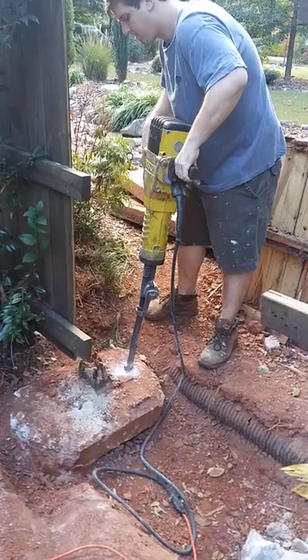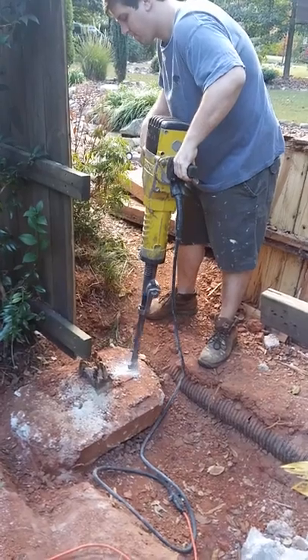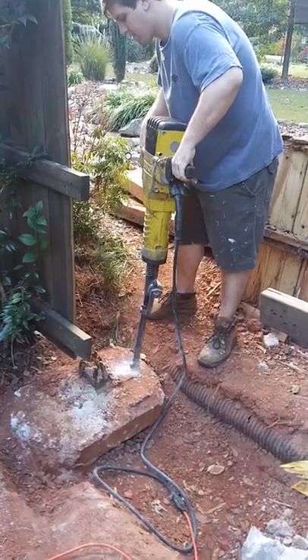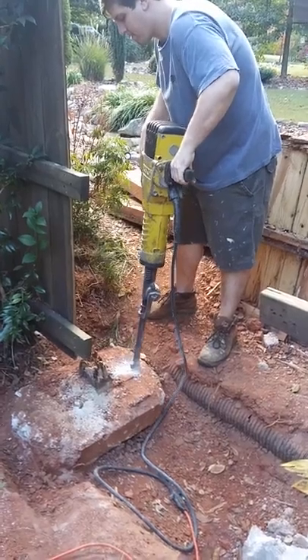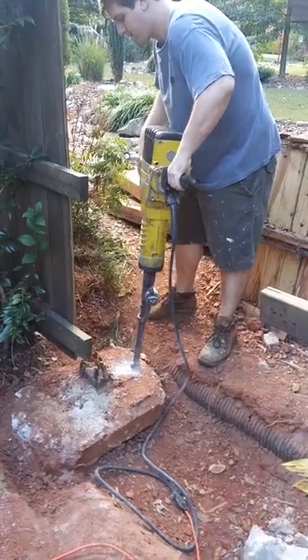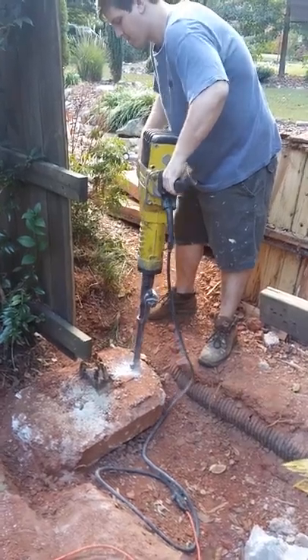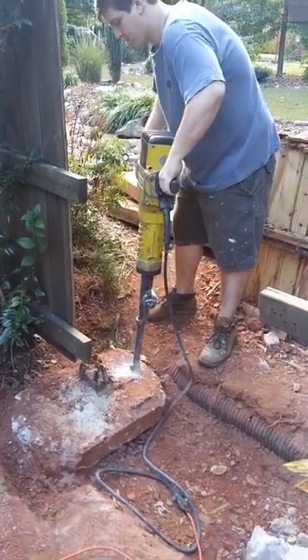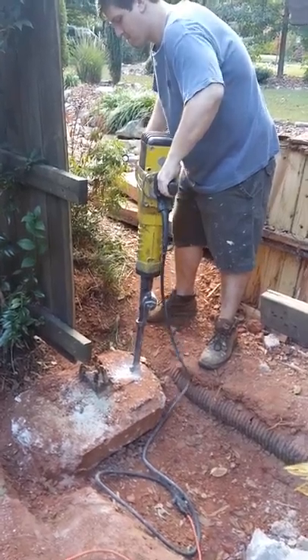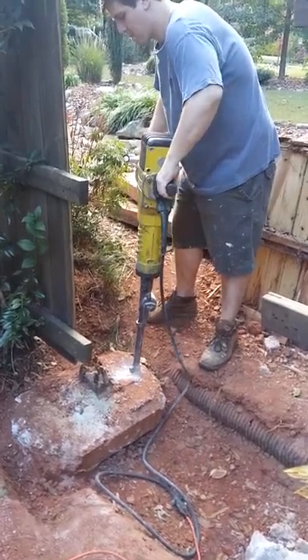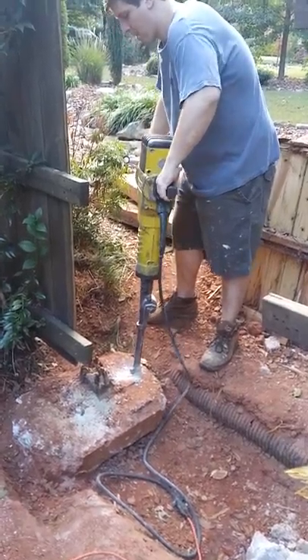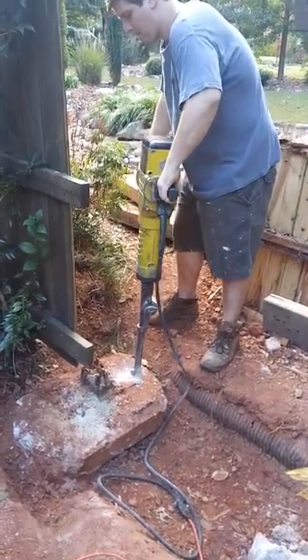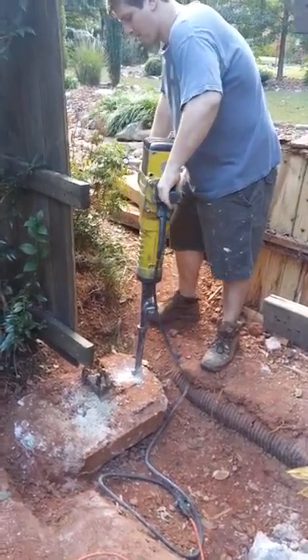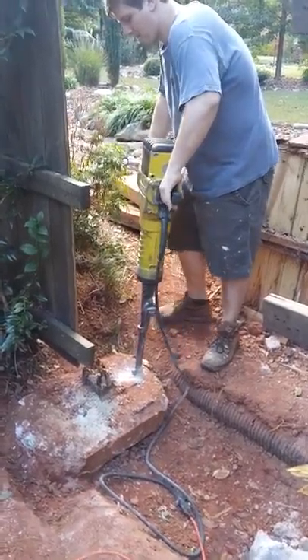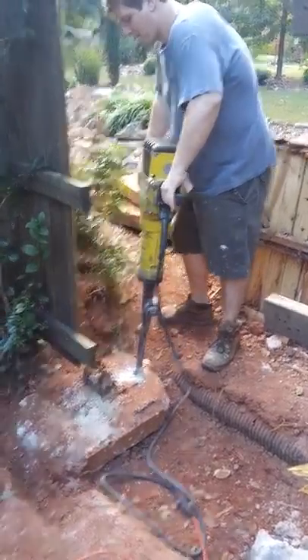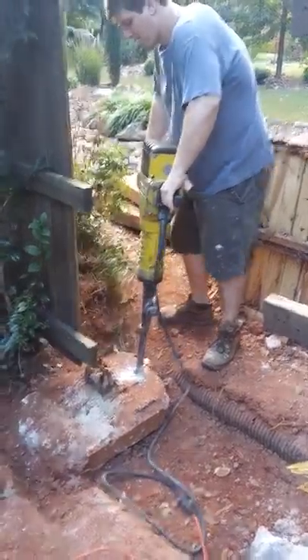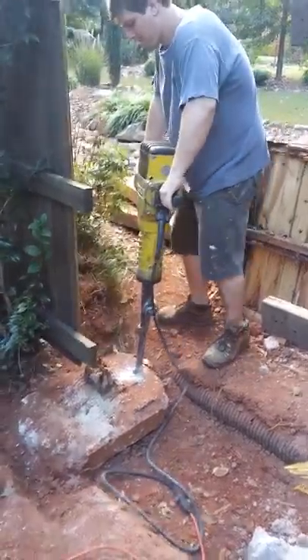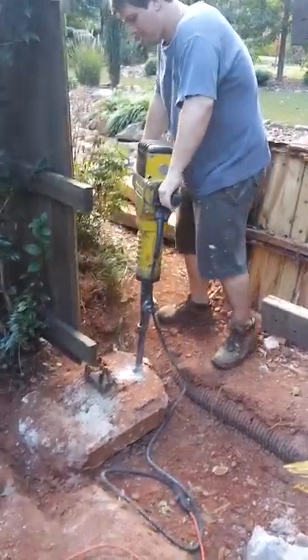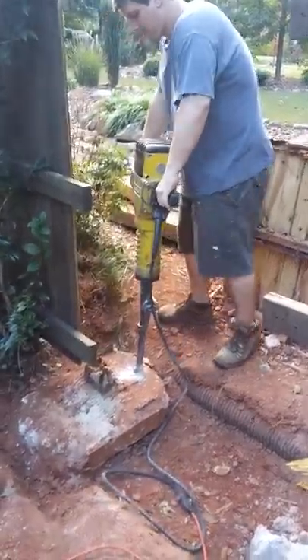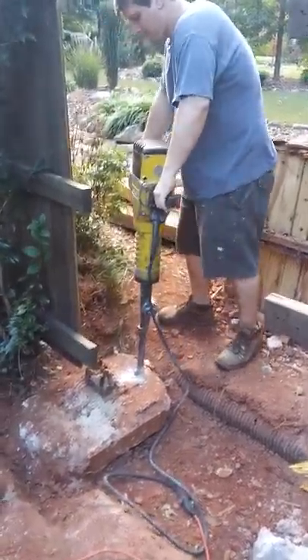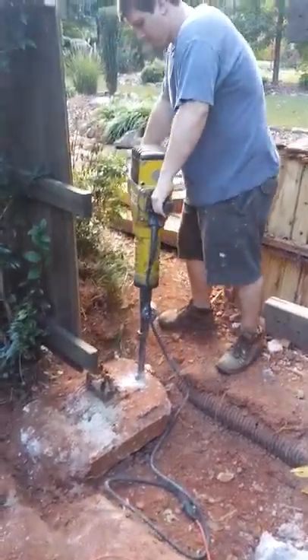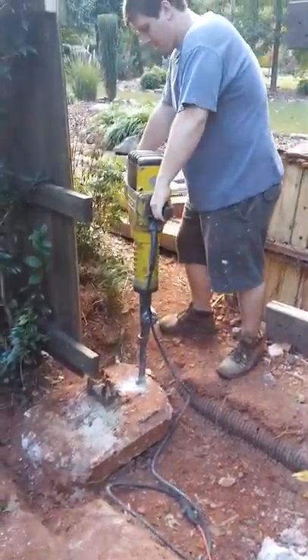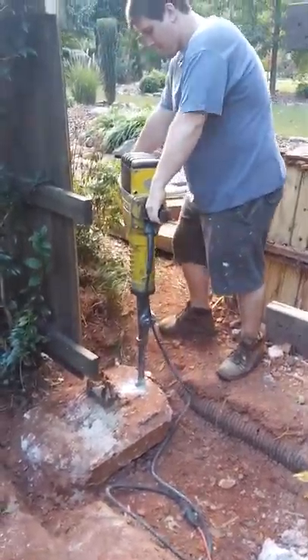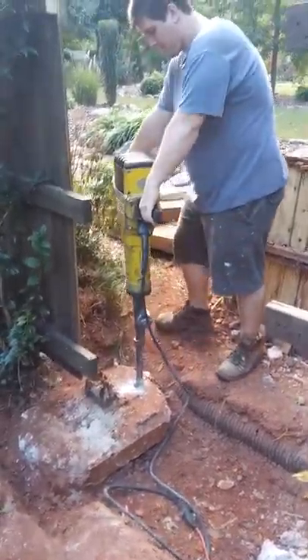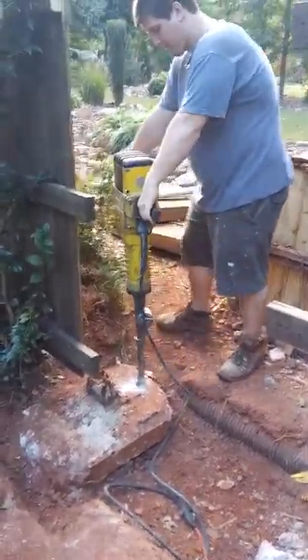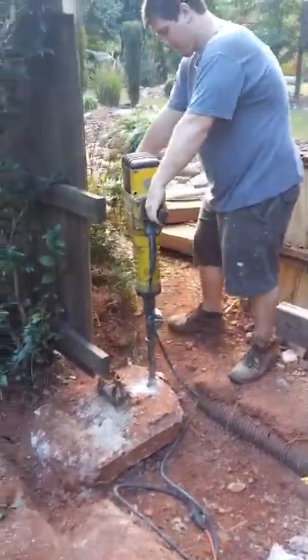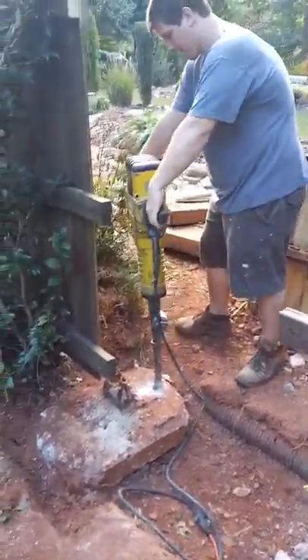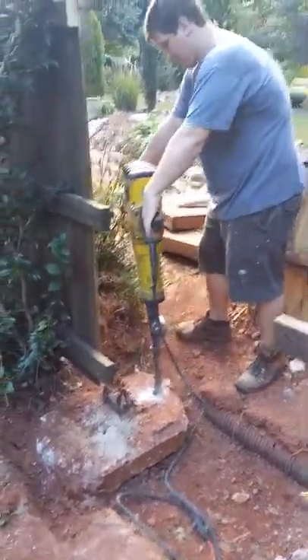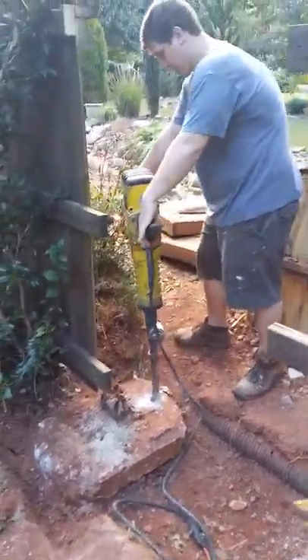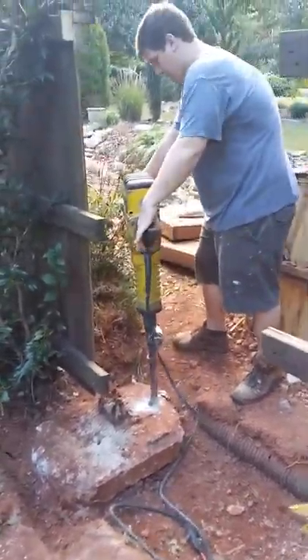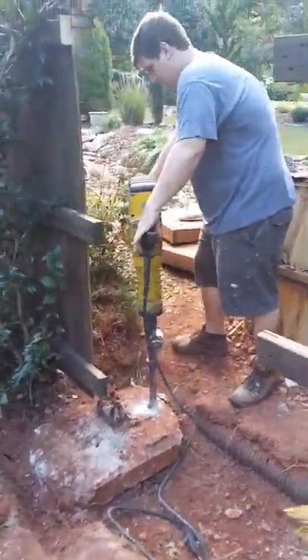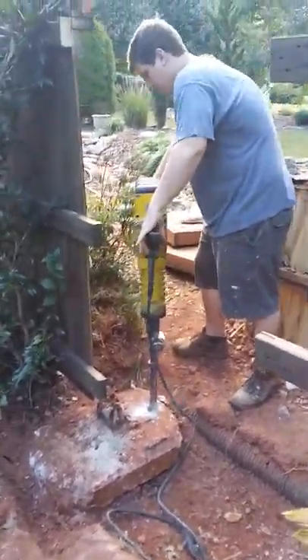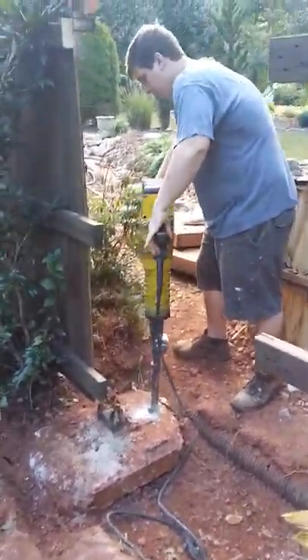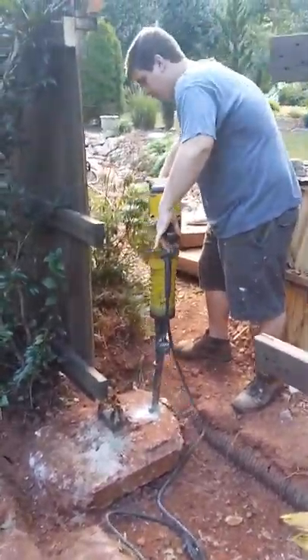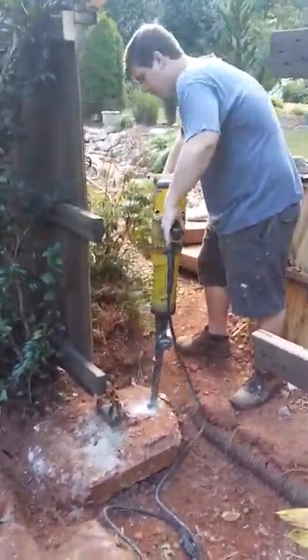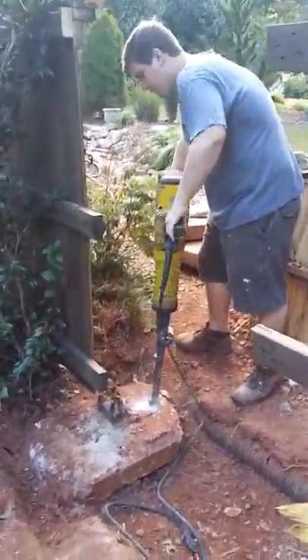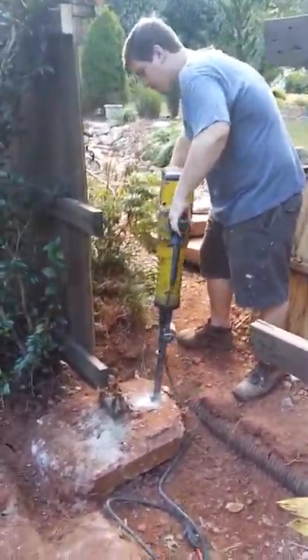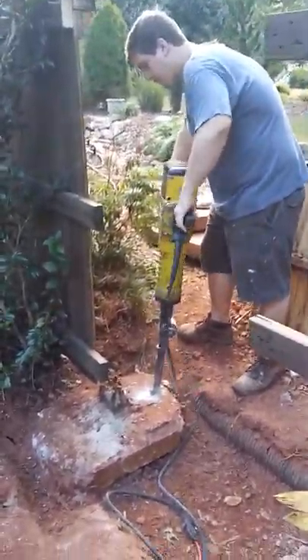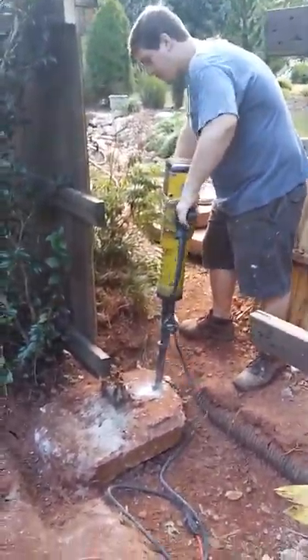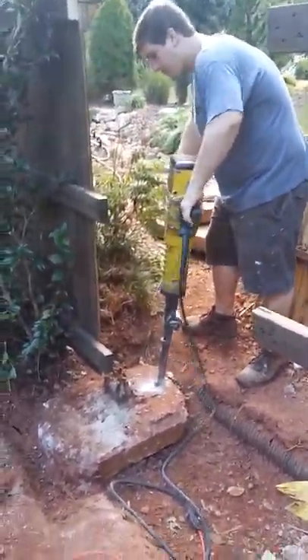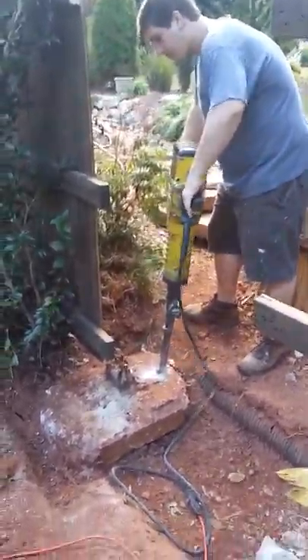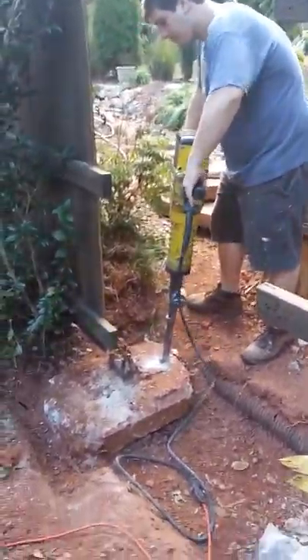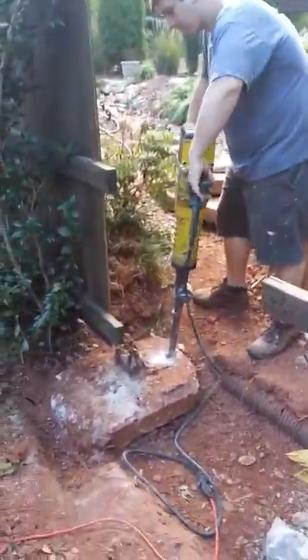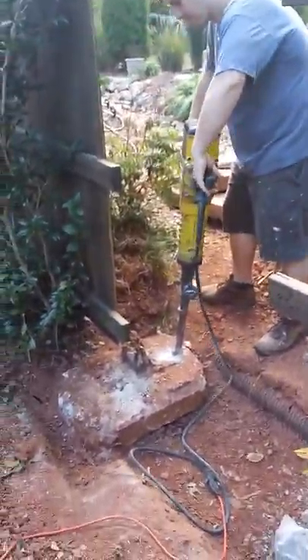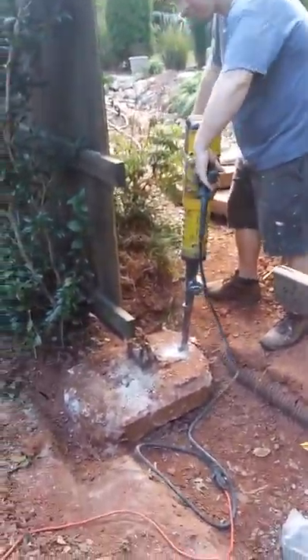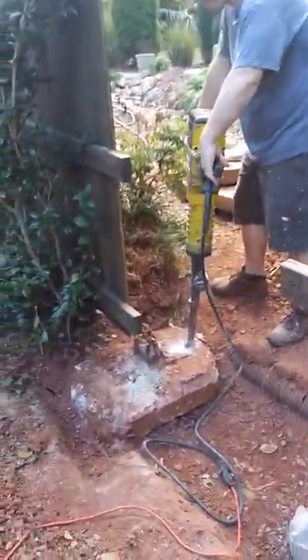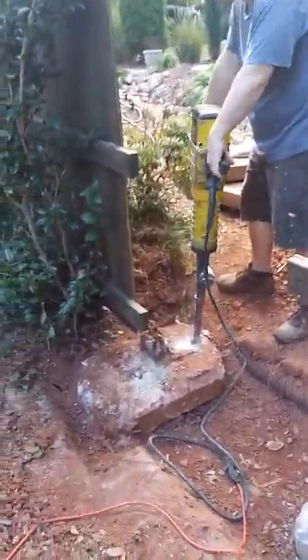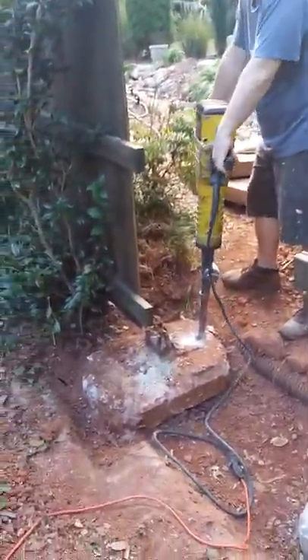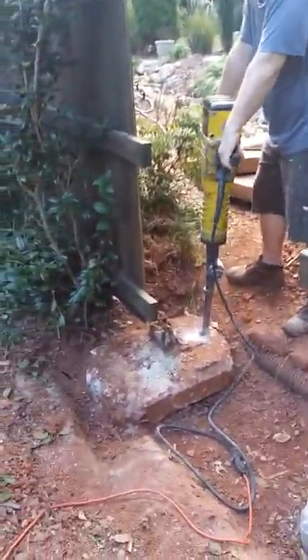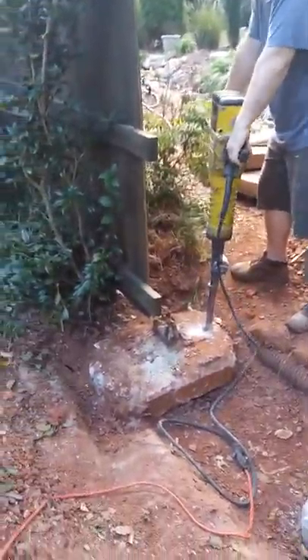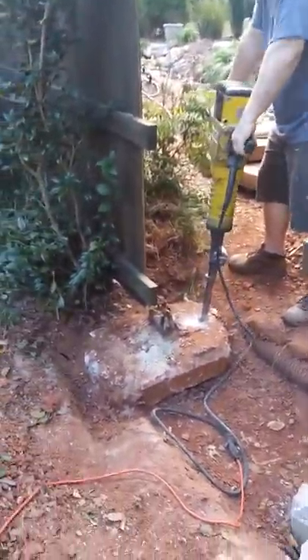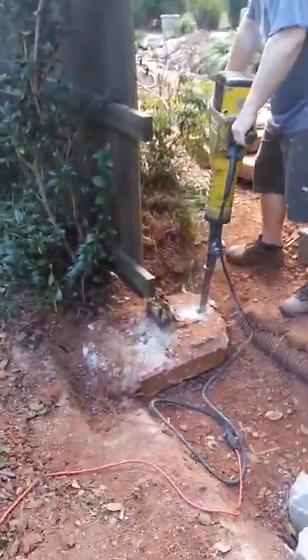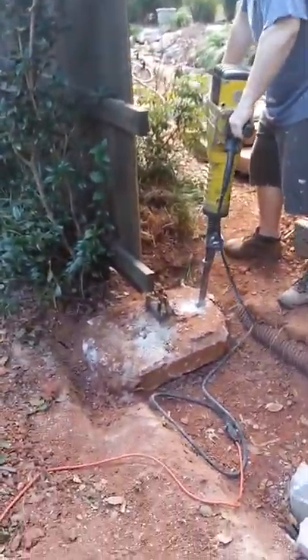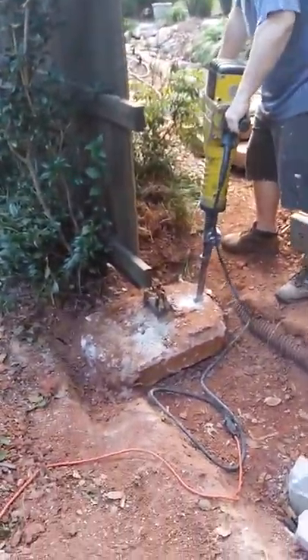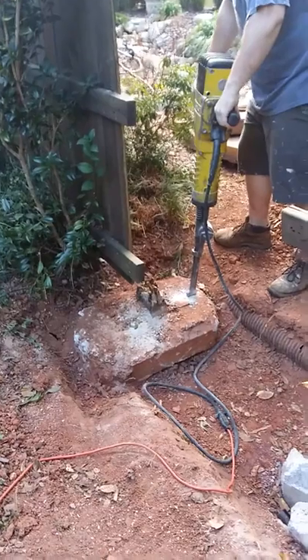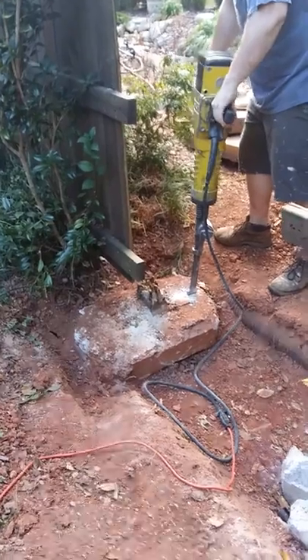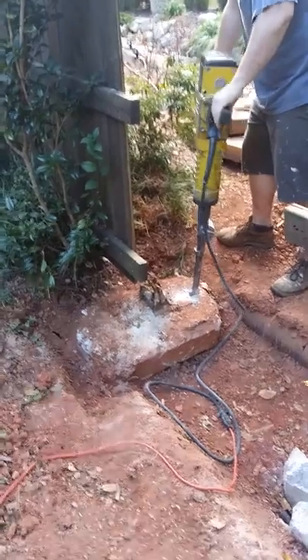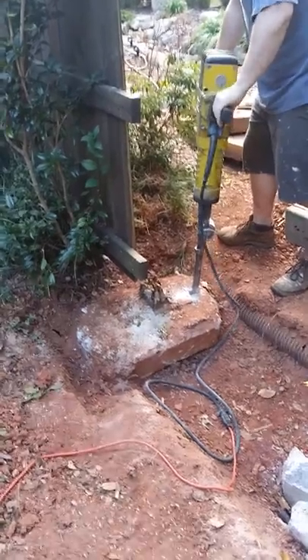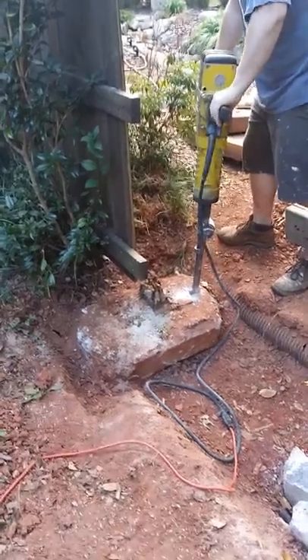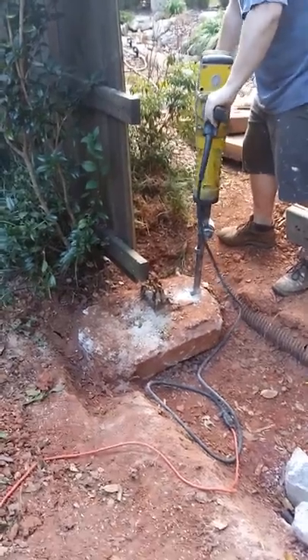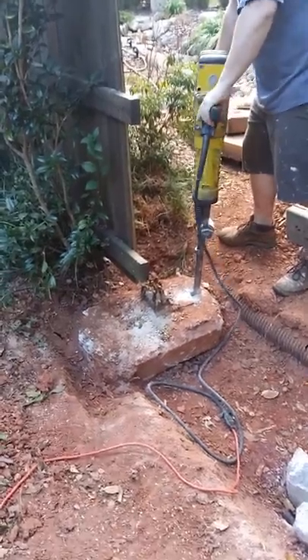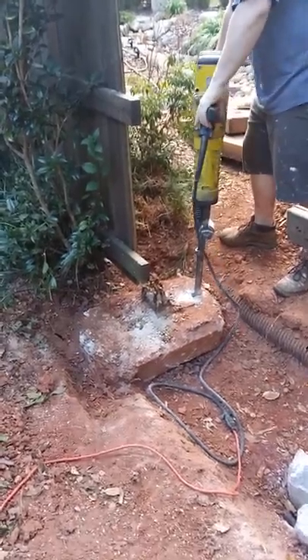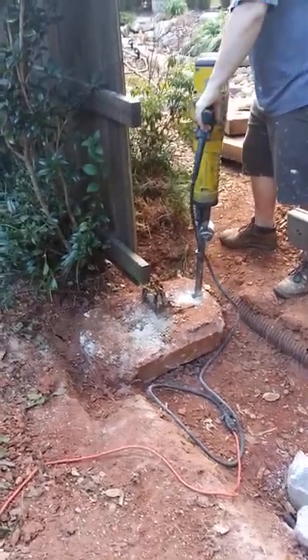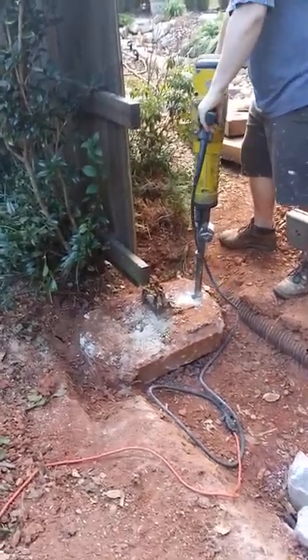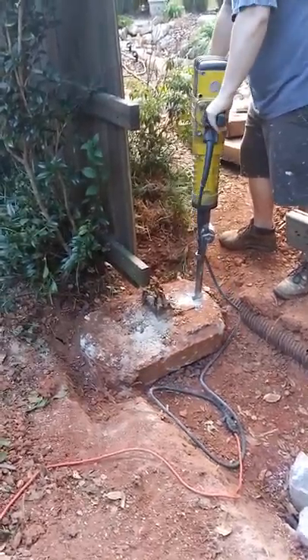Hey, this is Gary from the barn shop. This is the way to take concrete out of a really big post pier.